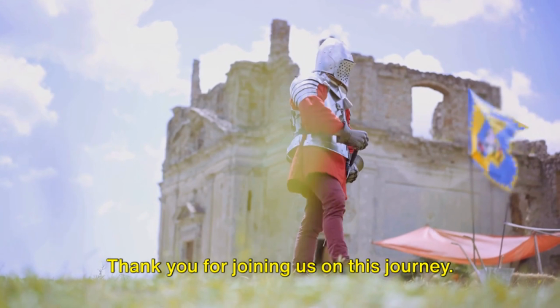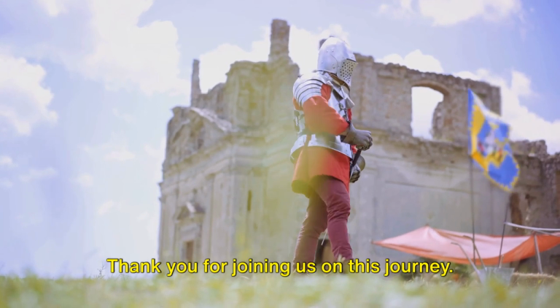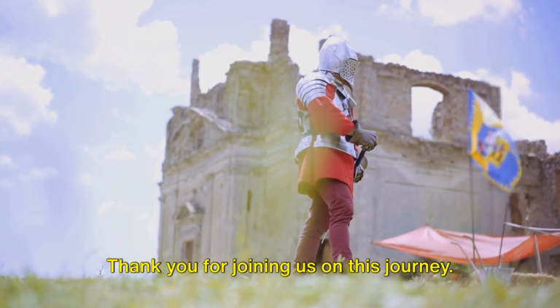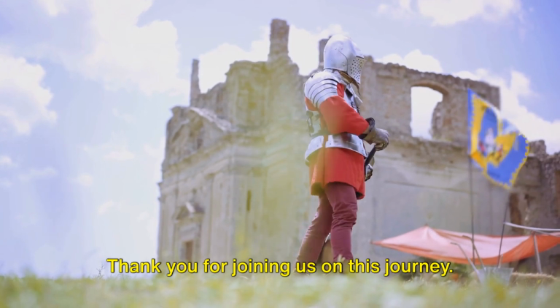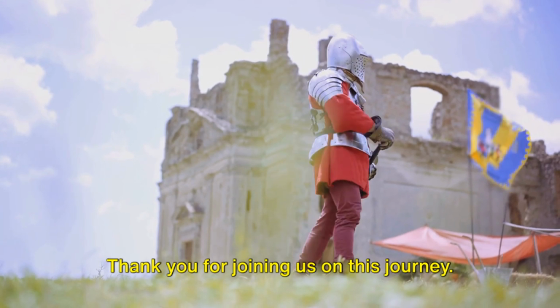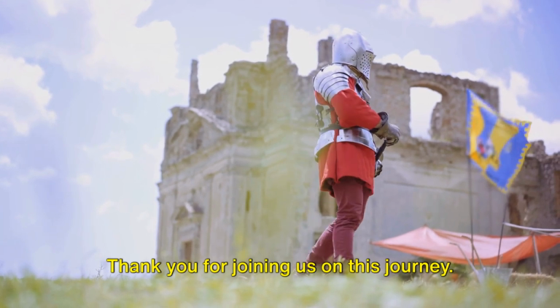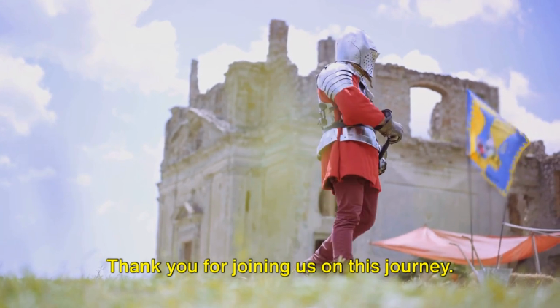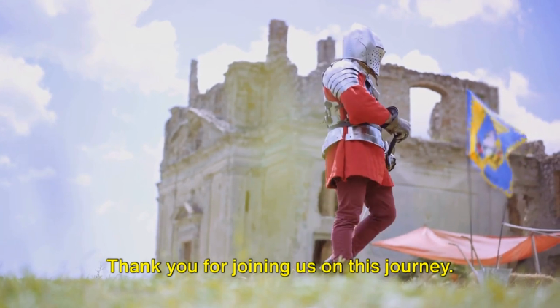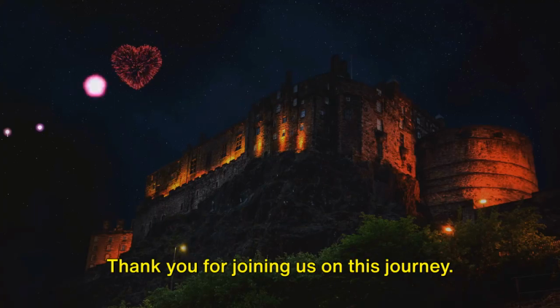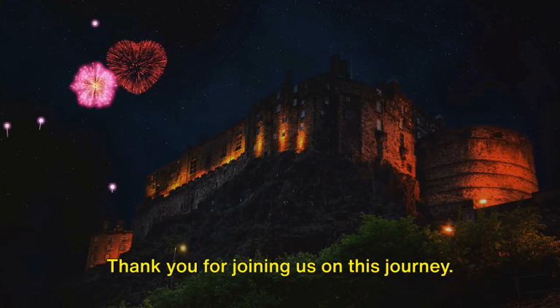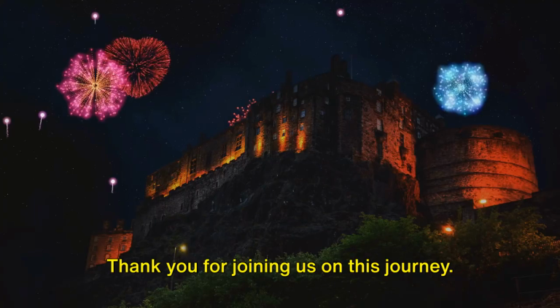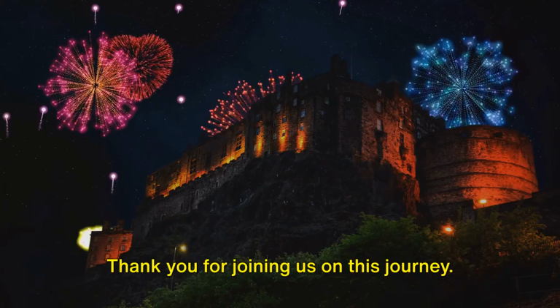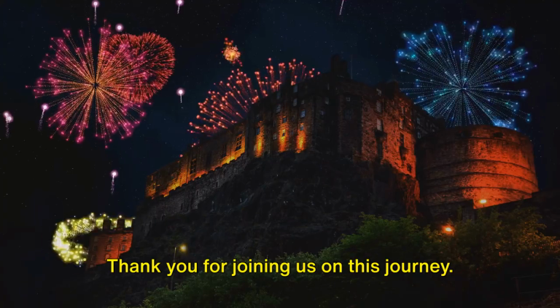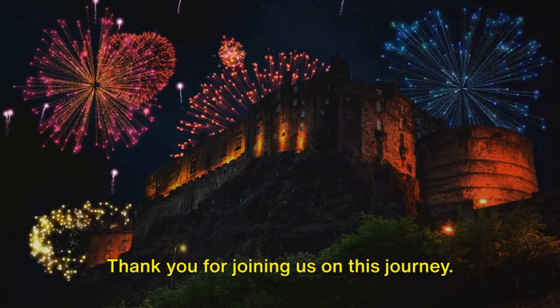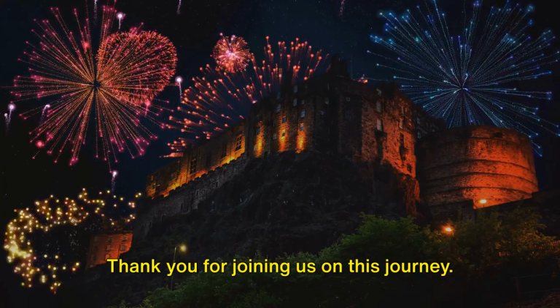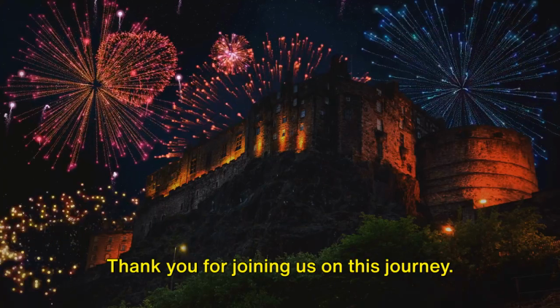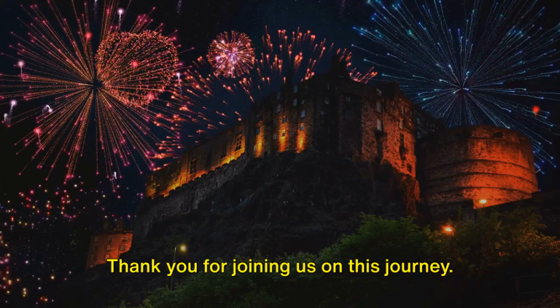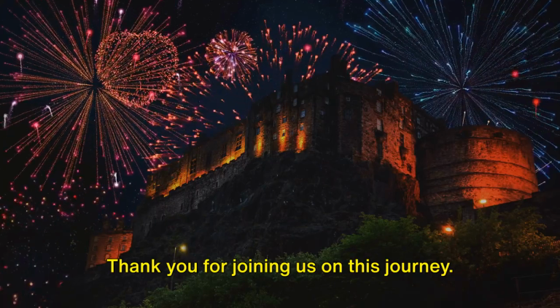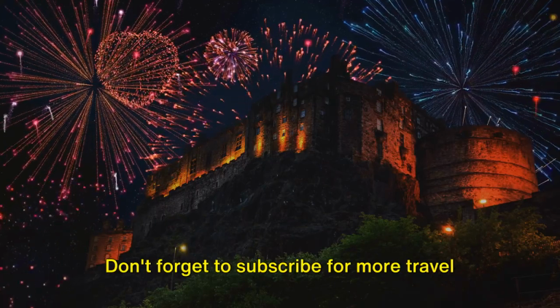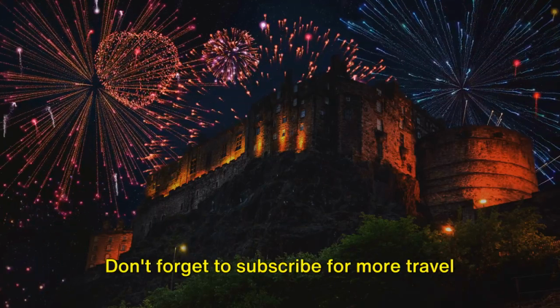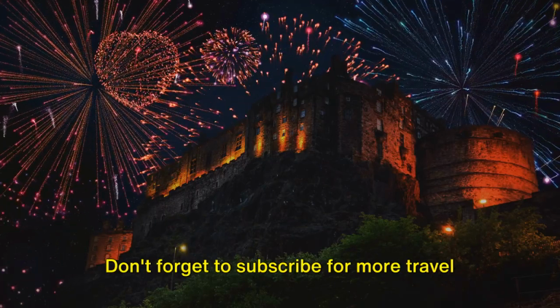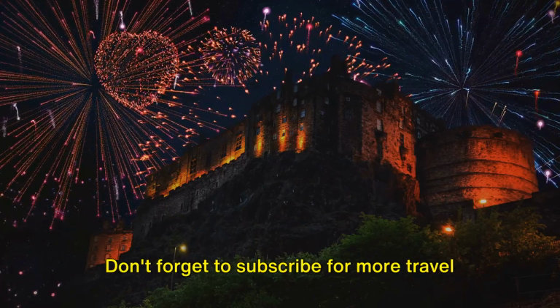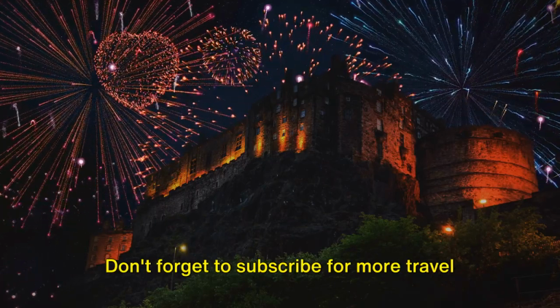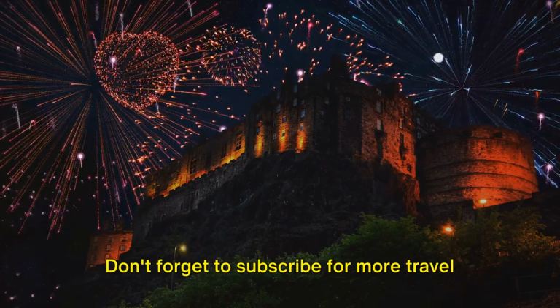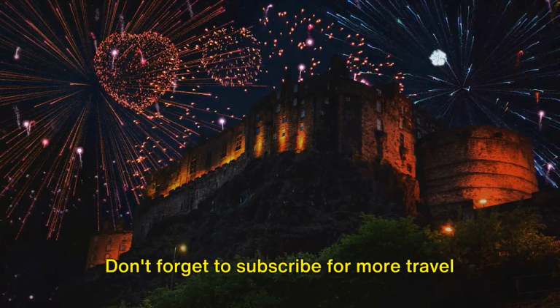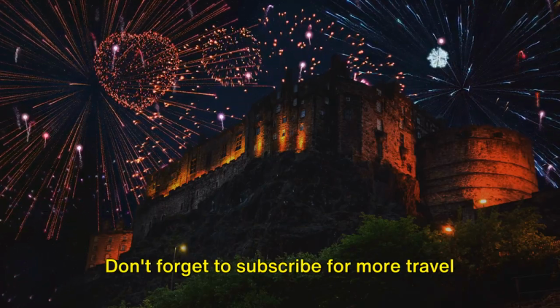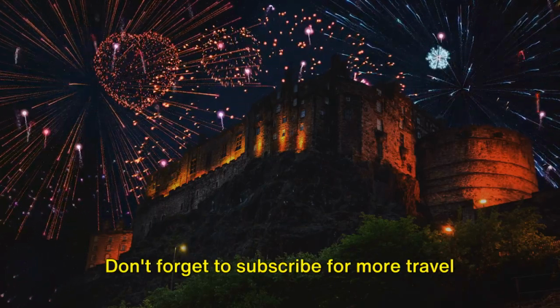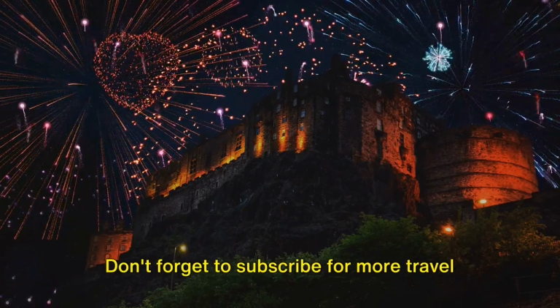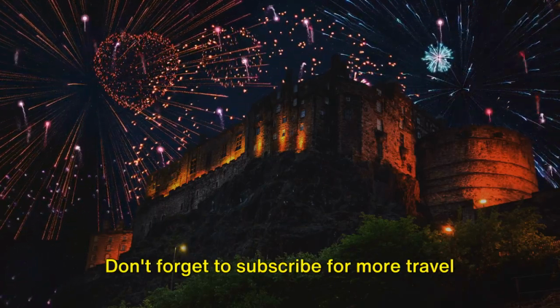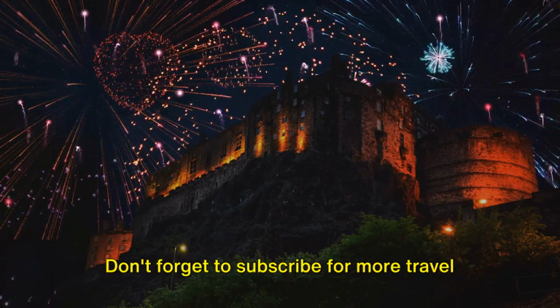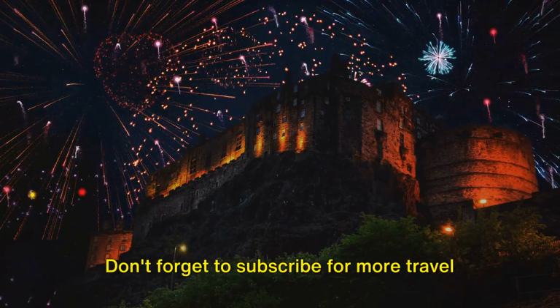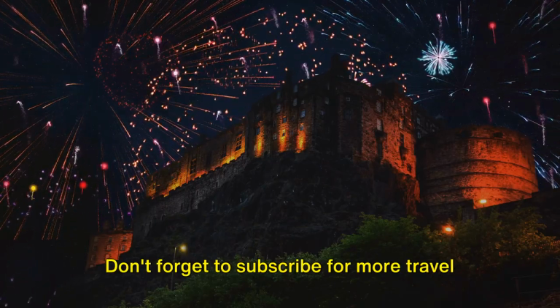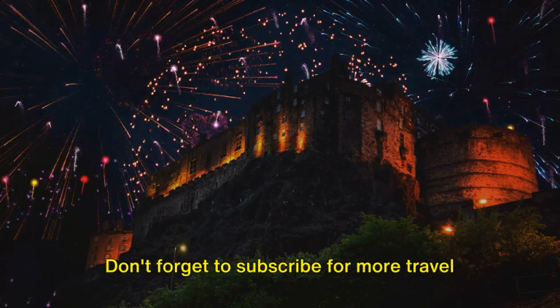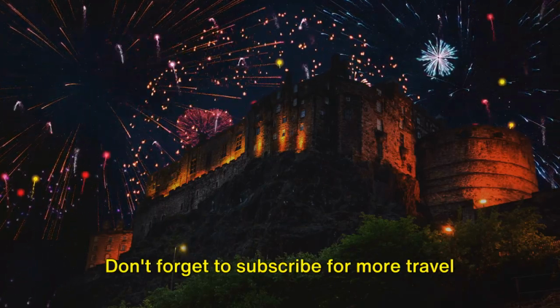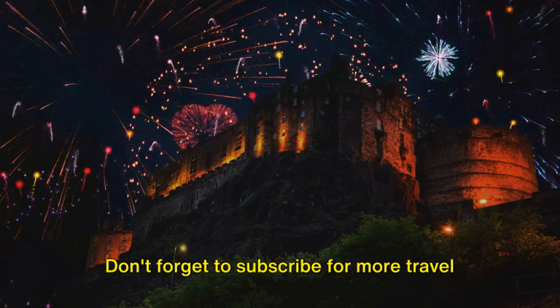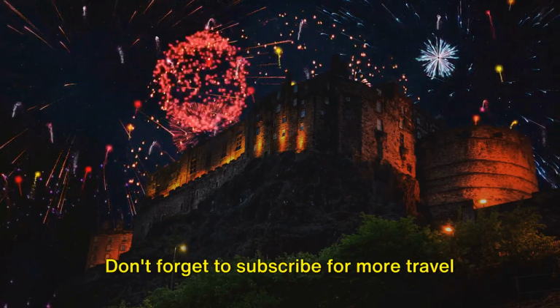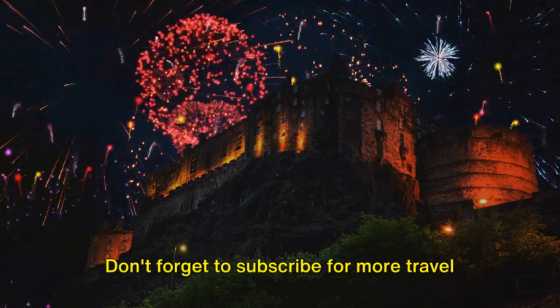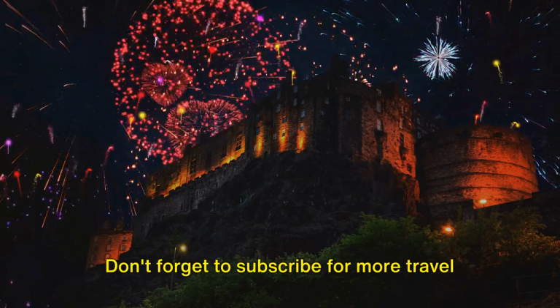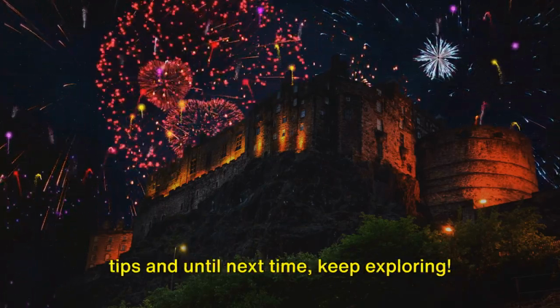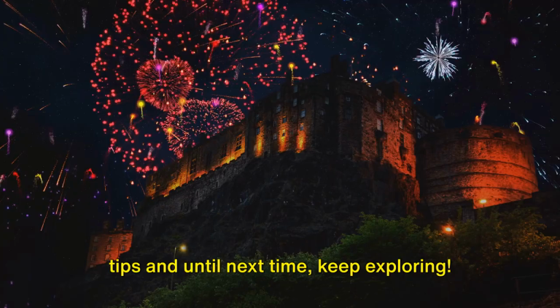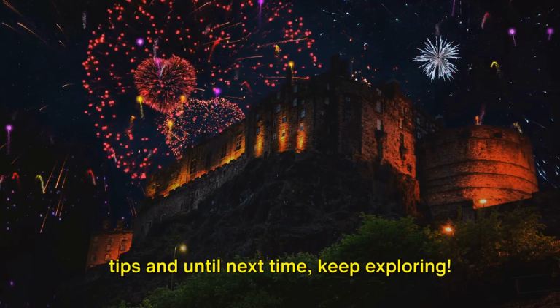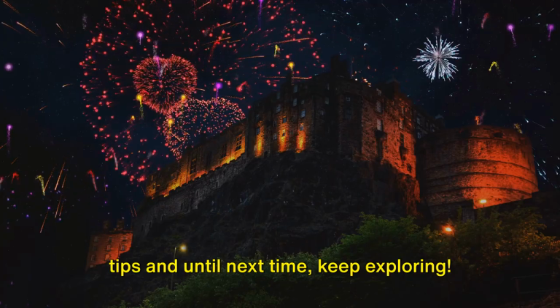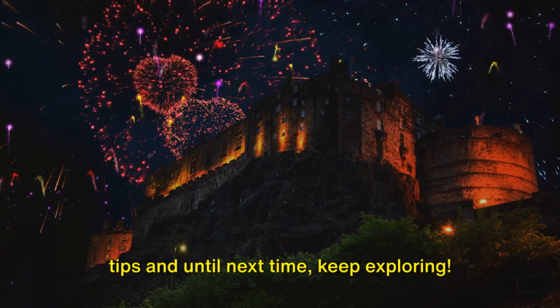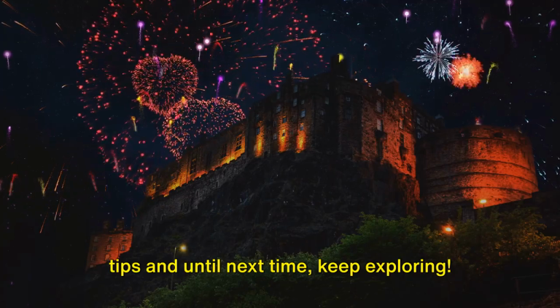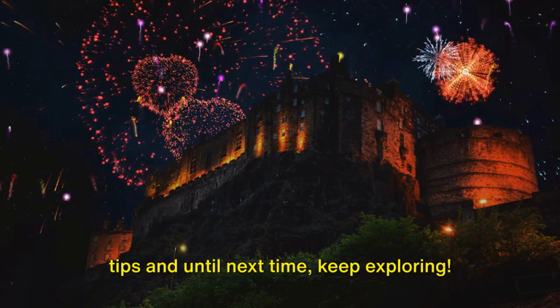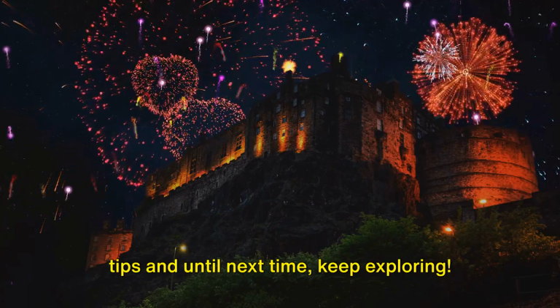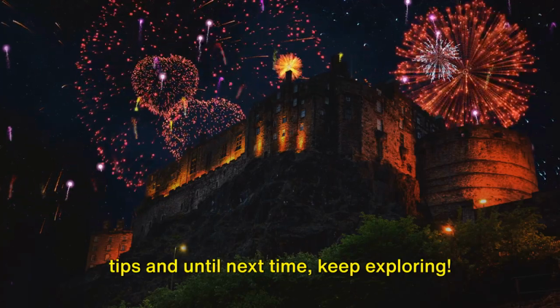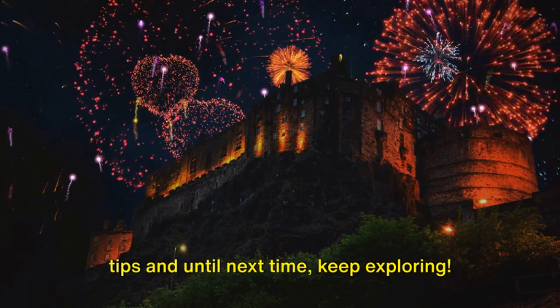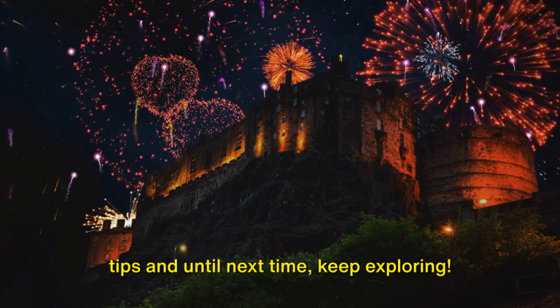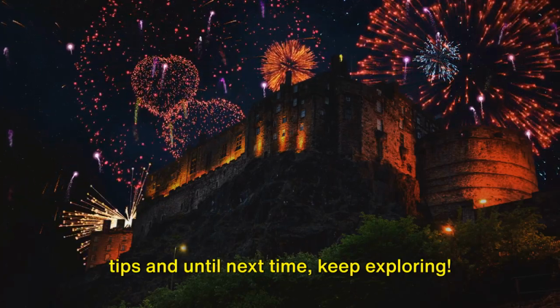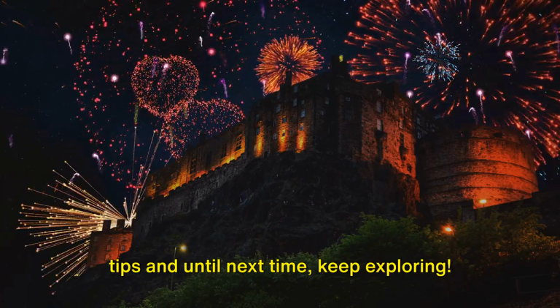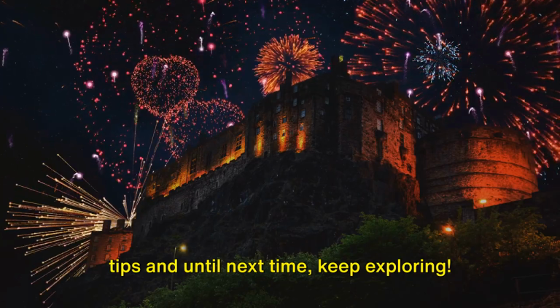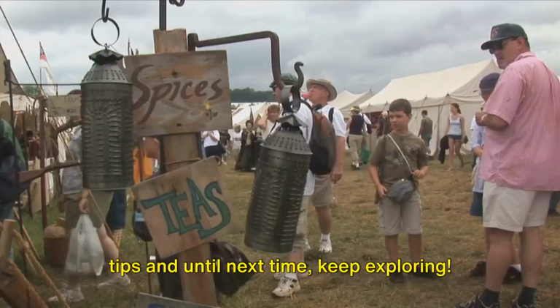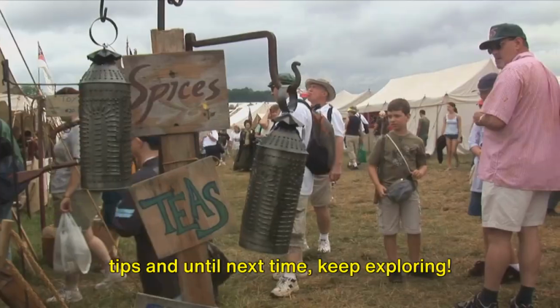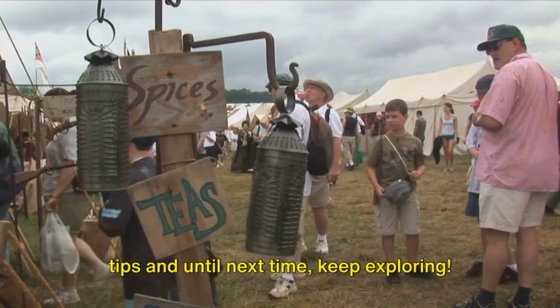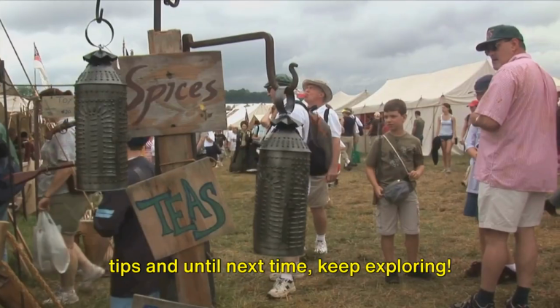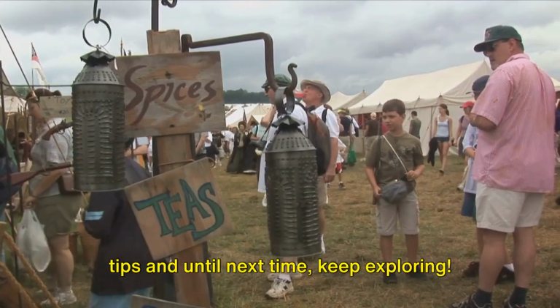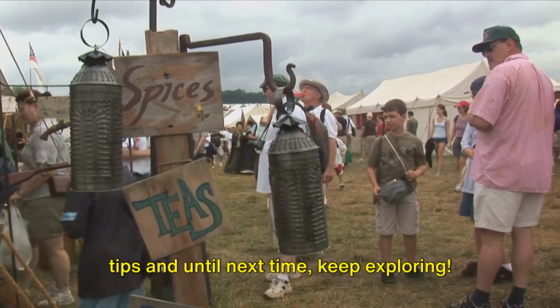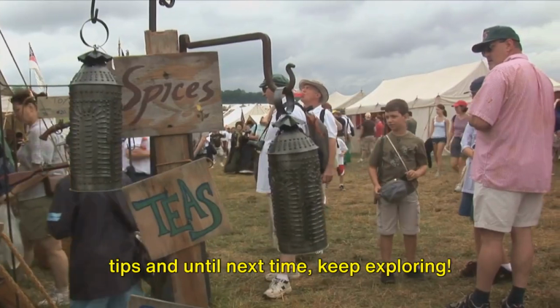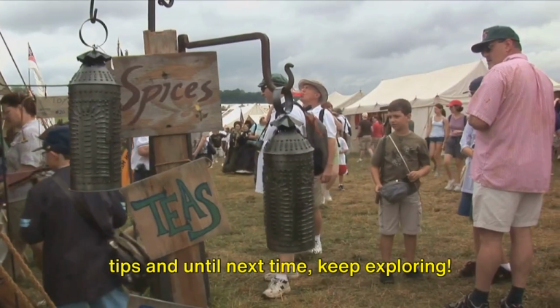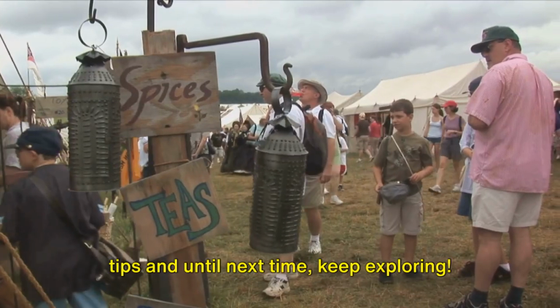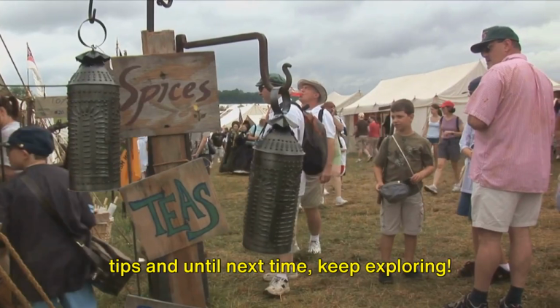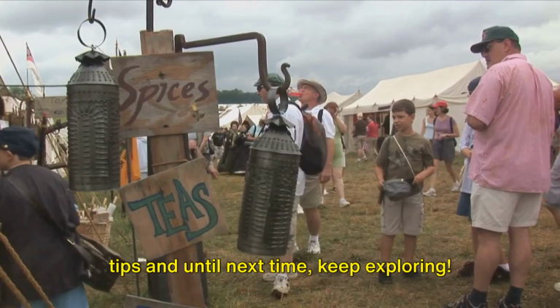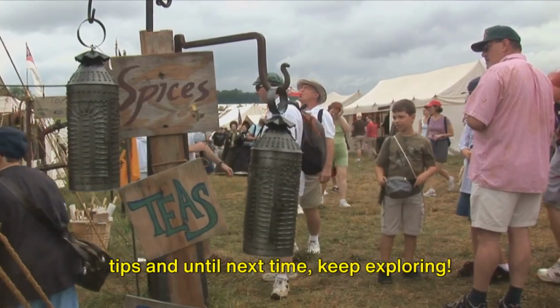Thank you for joining us on this journey. Don't forget to subscribe for more travel tips, and until next time, keep exploring.